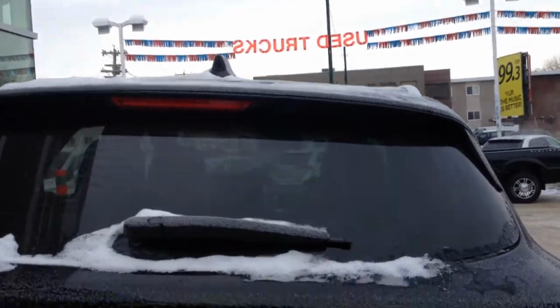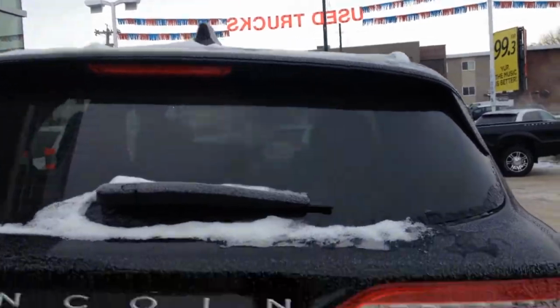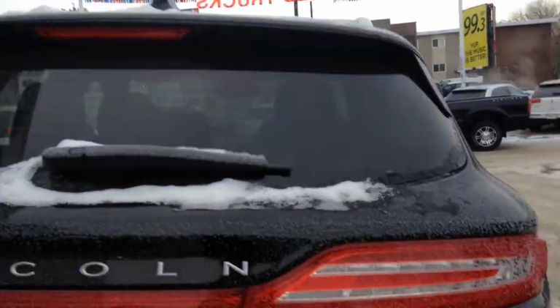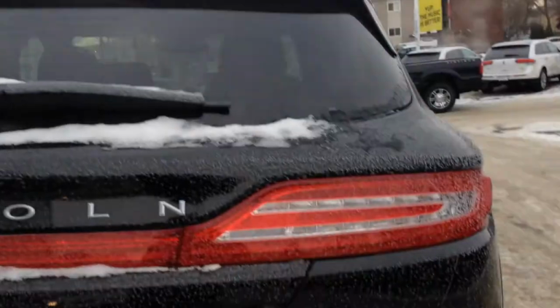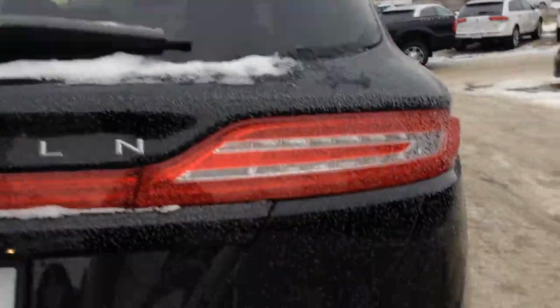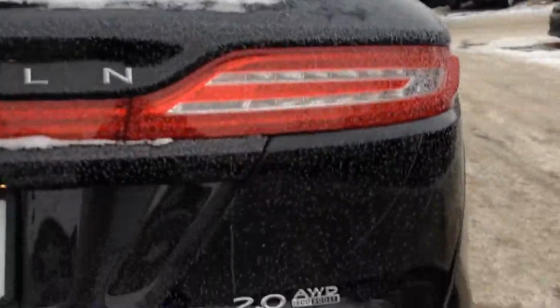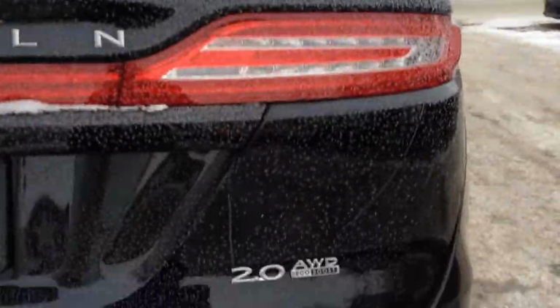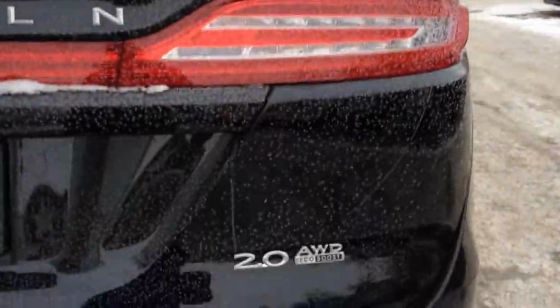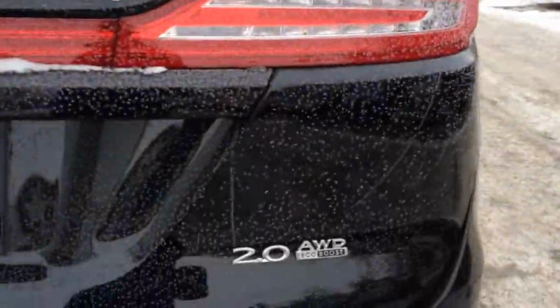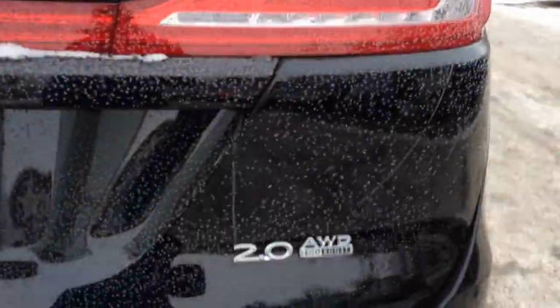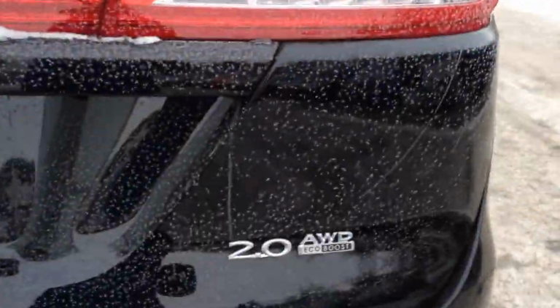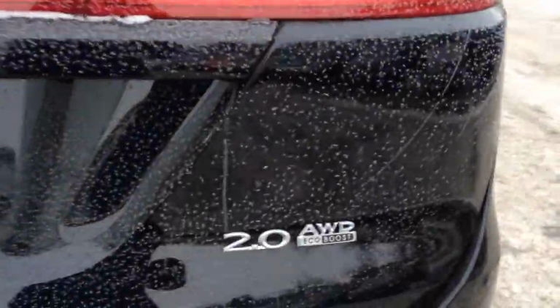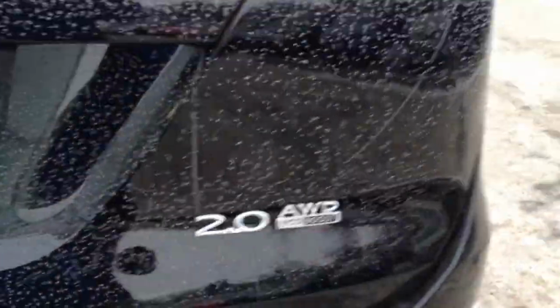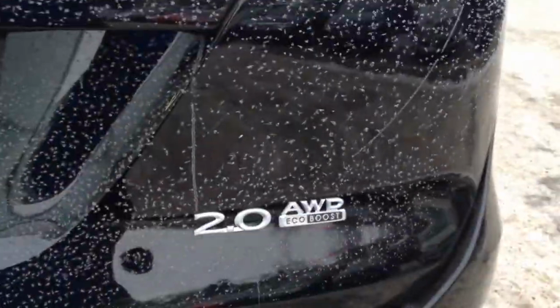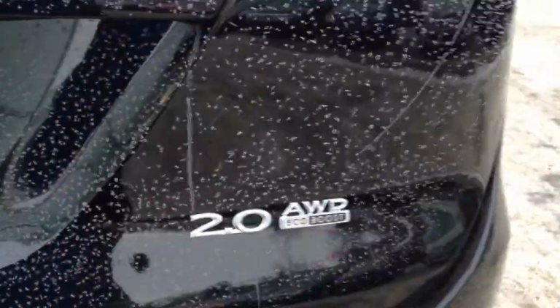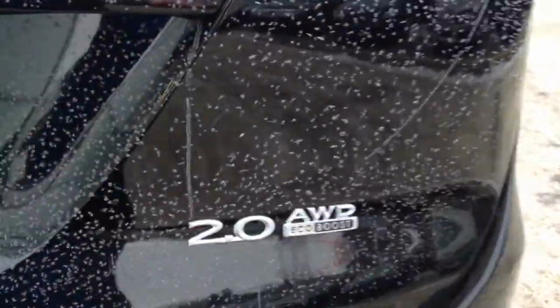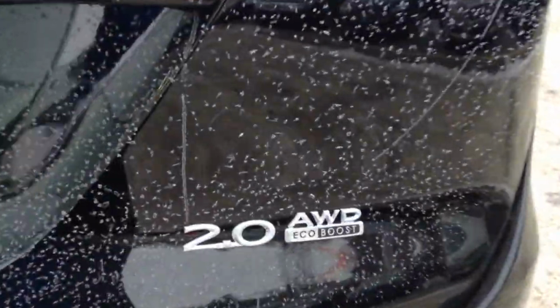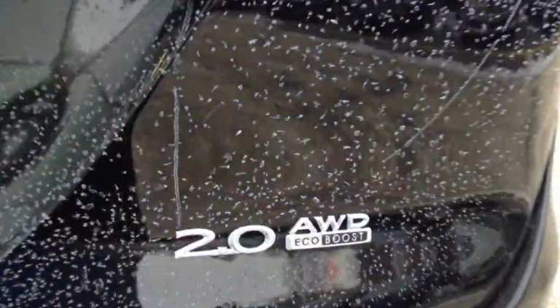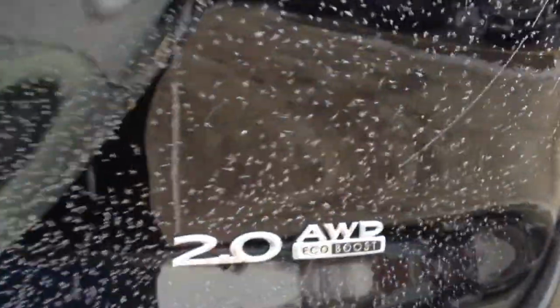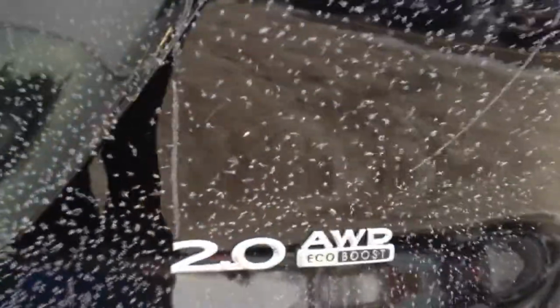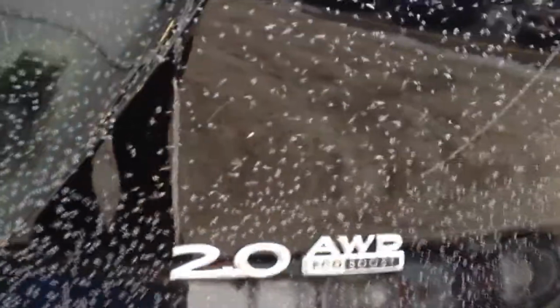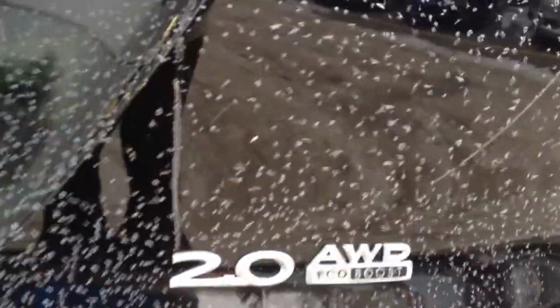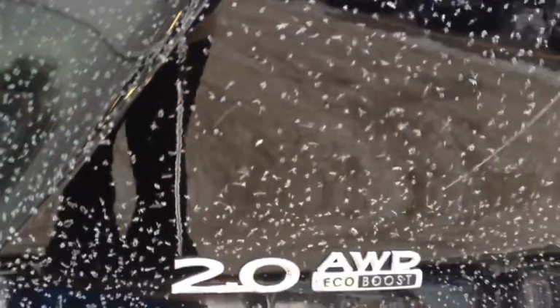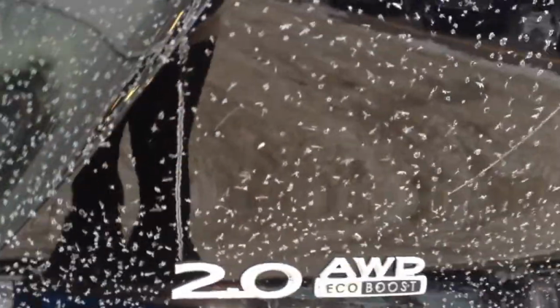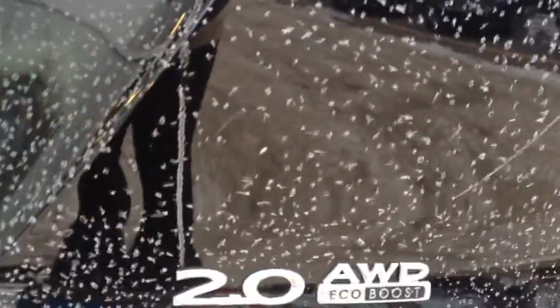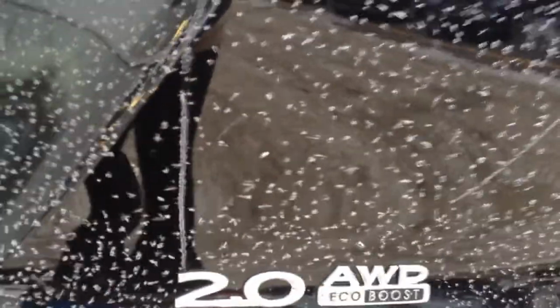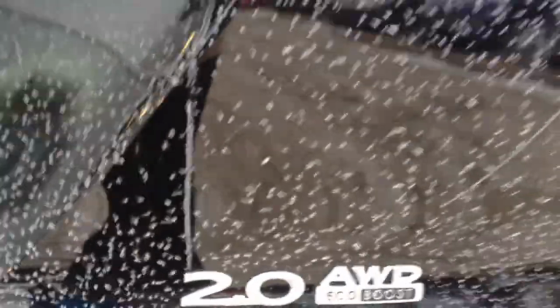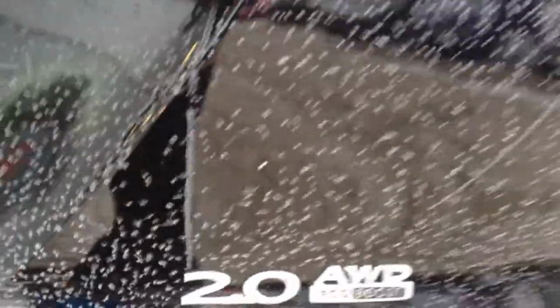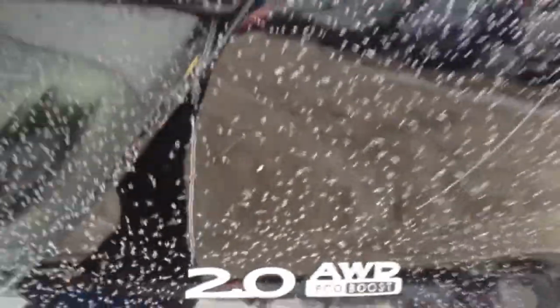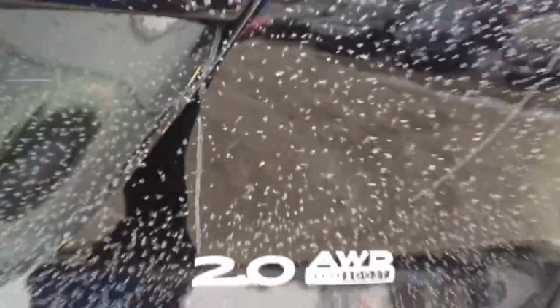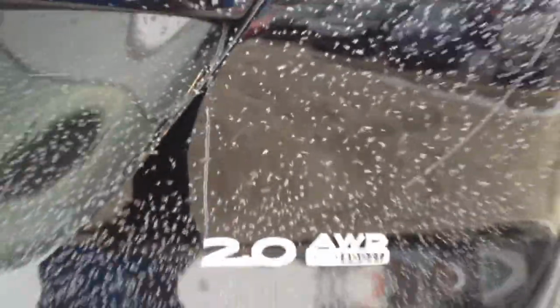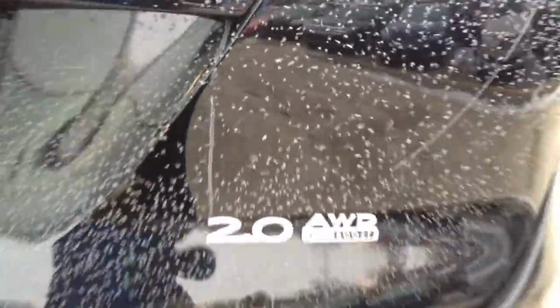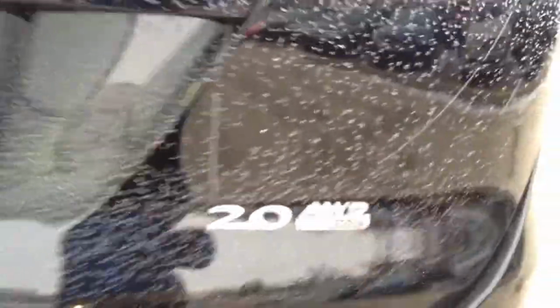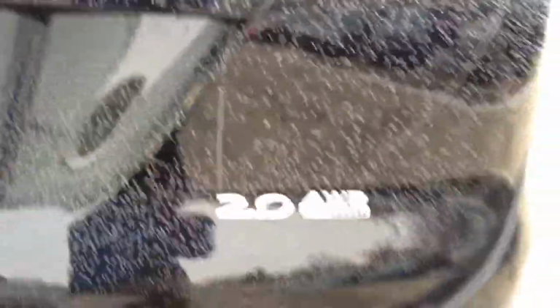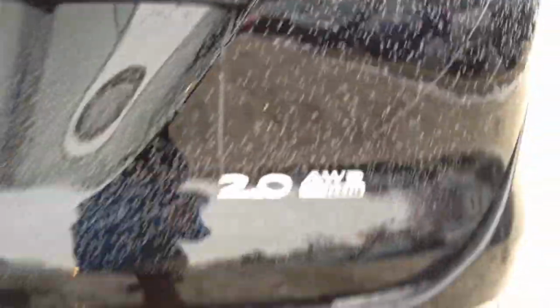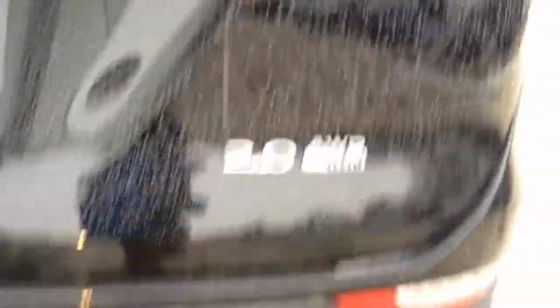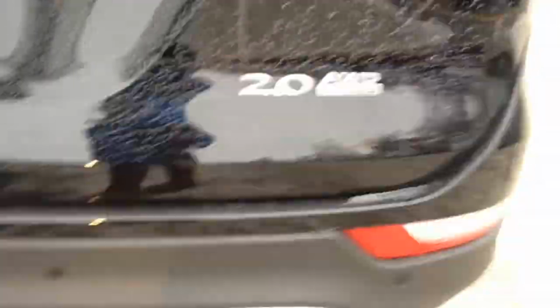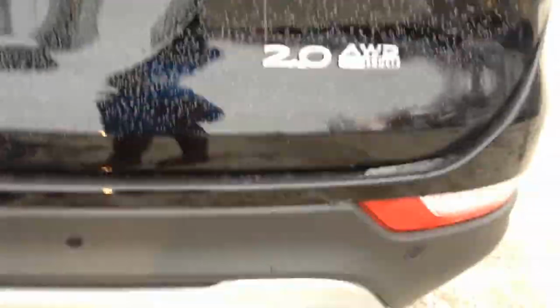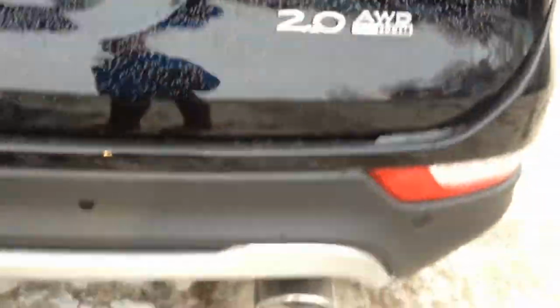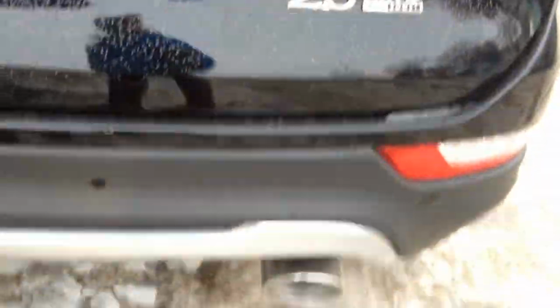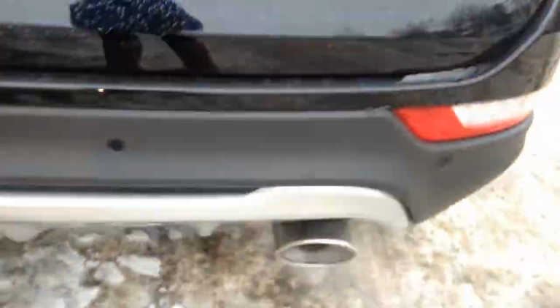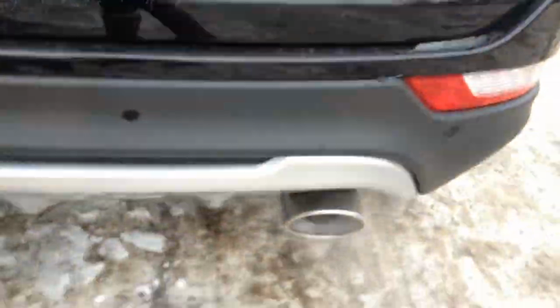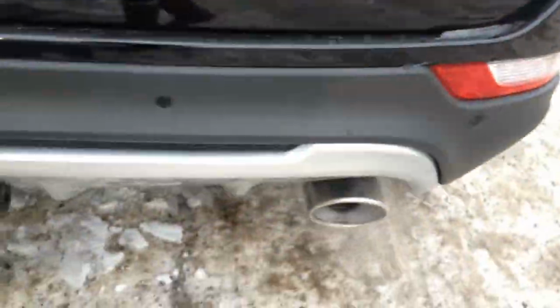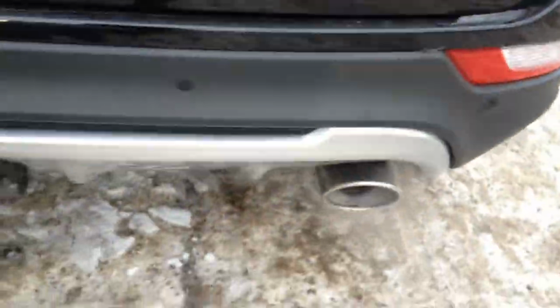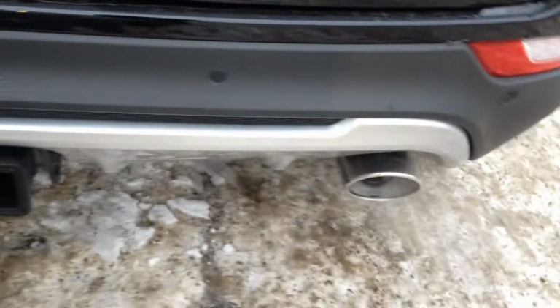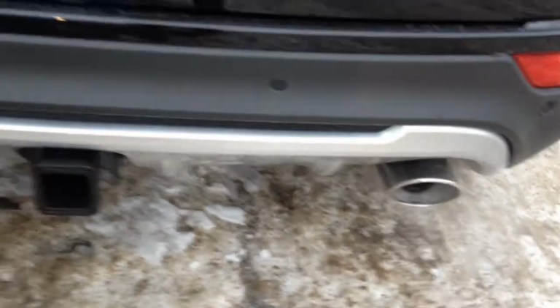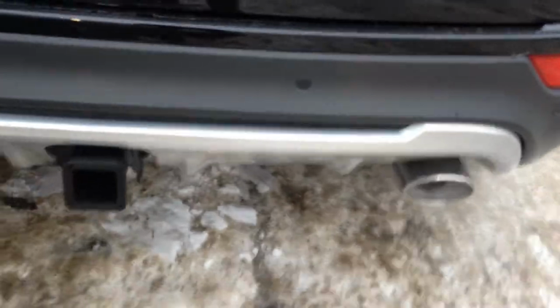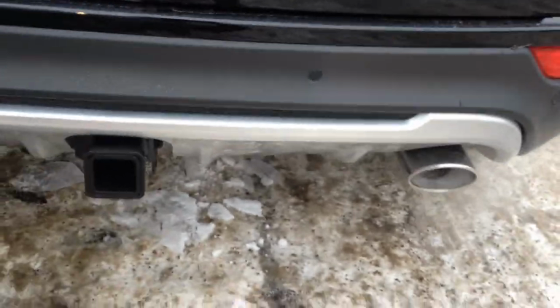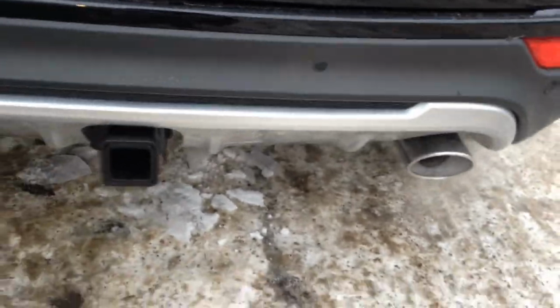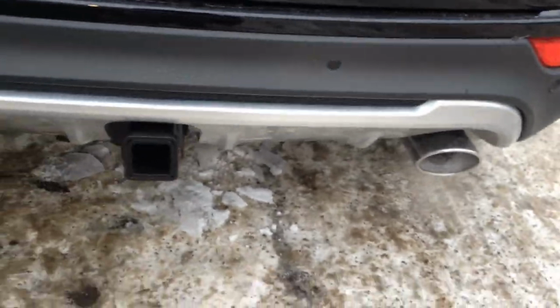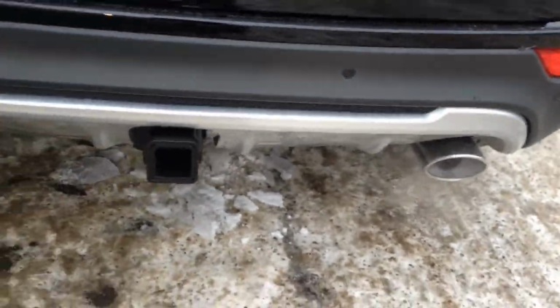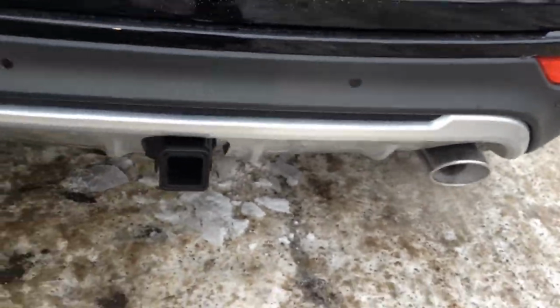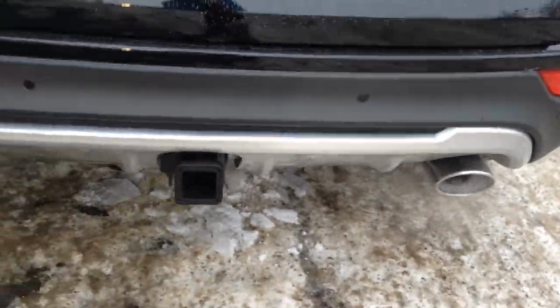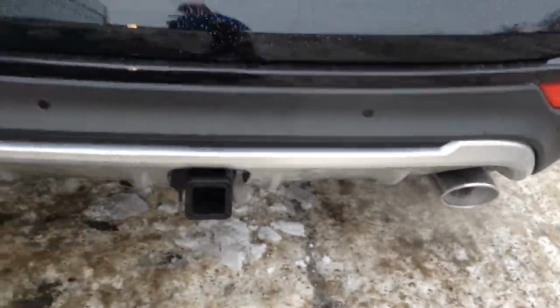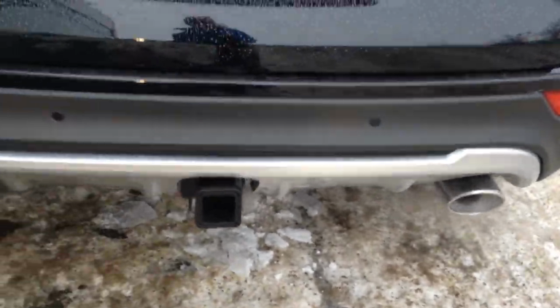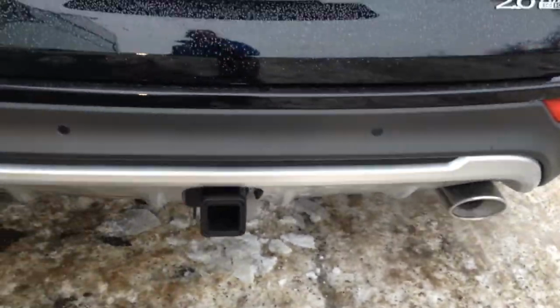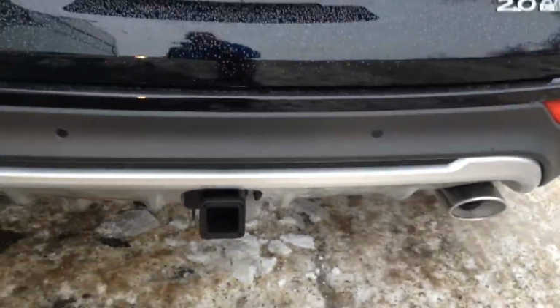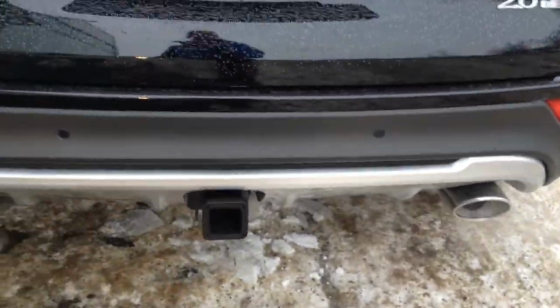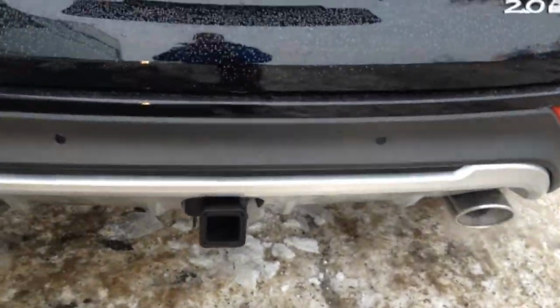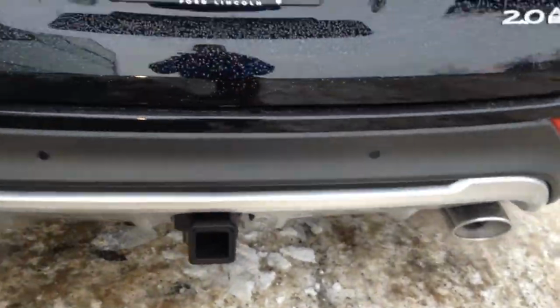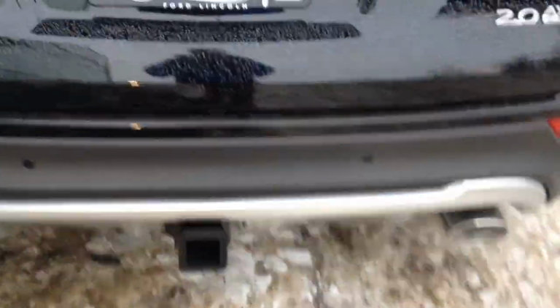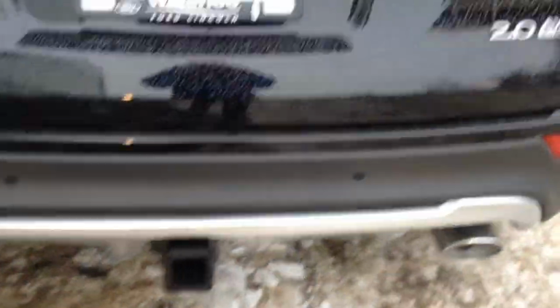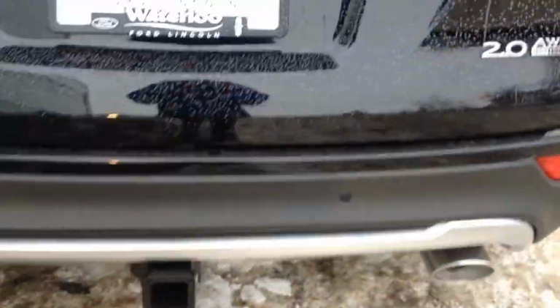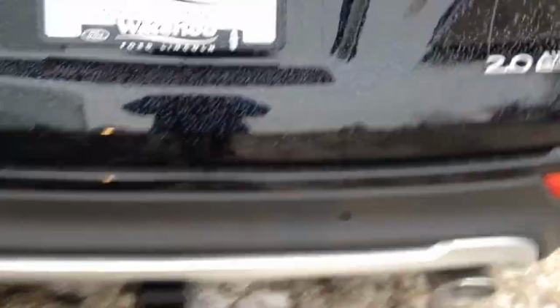It is all-wheel drive with EcoBoost and a 2.0-liter engine. You have dual exhaust on the bottom with an OEM tow package.